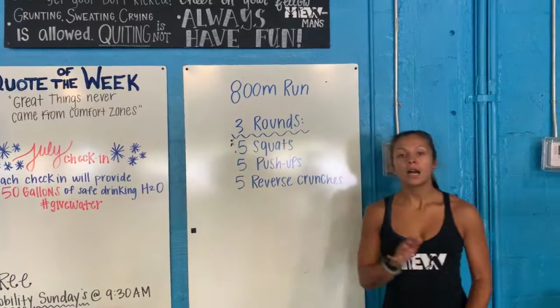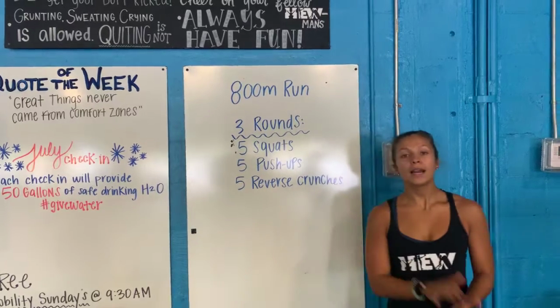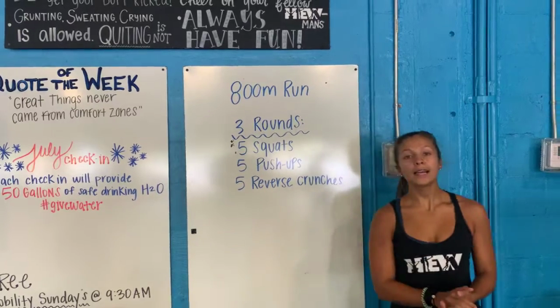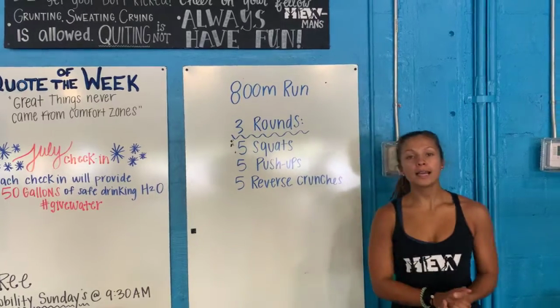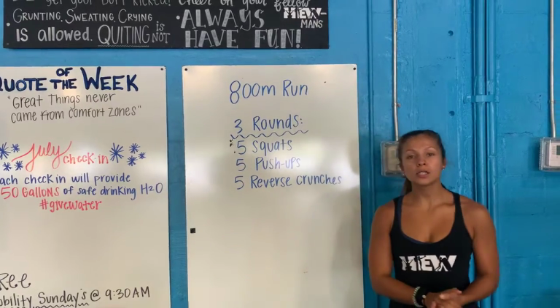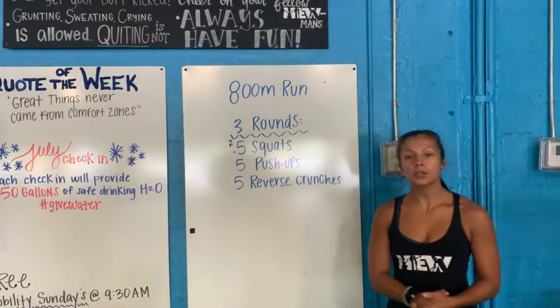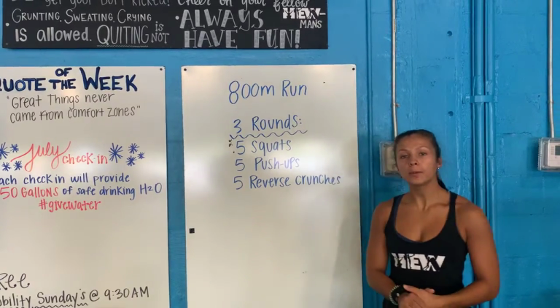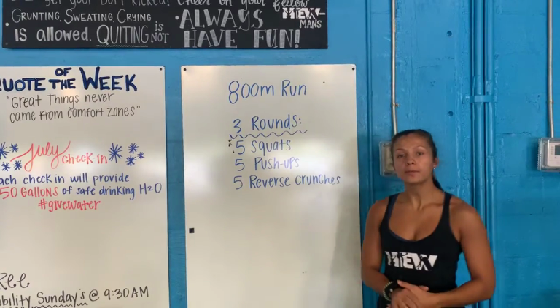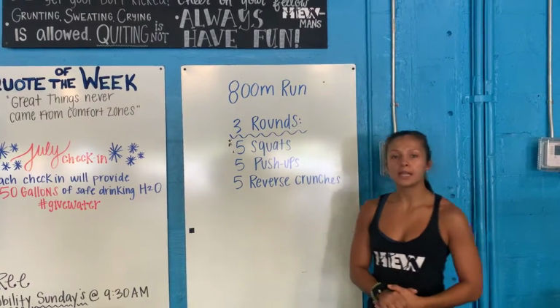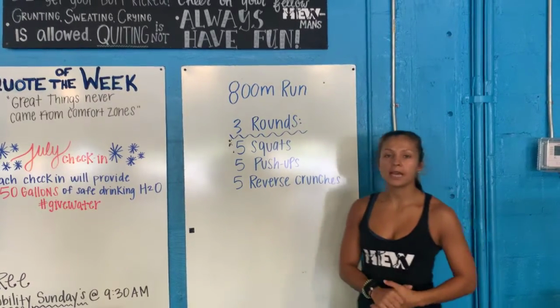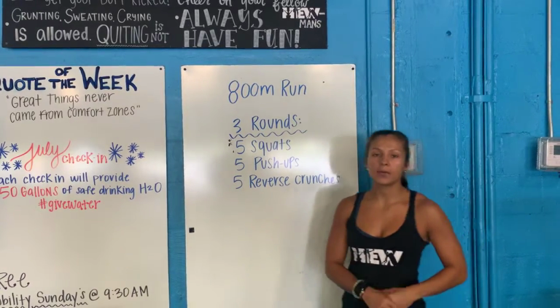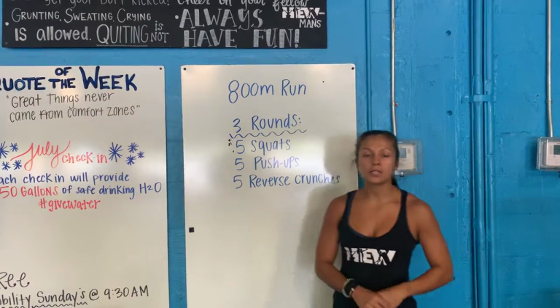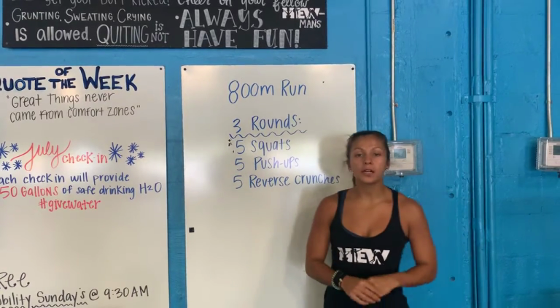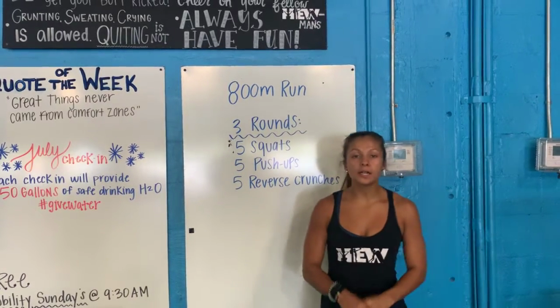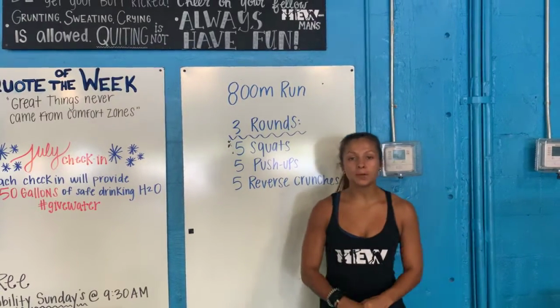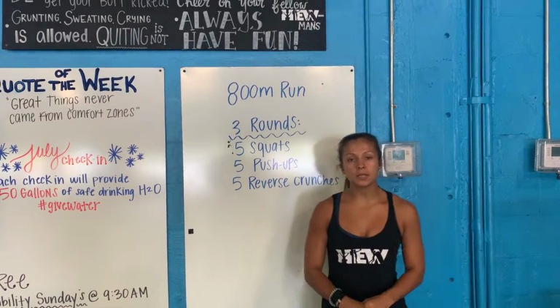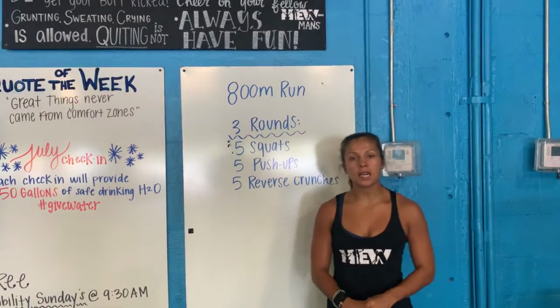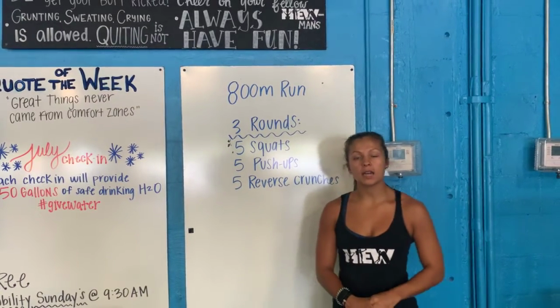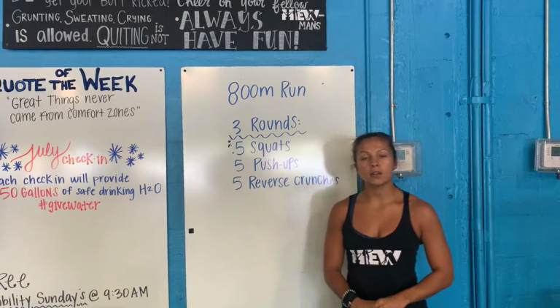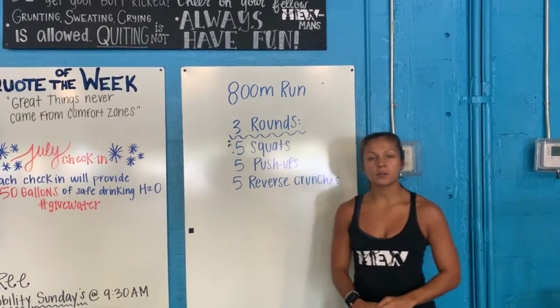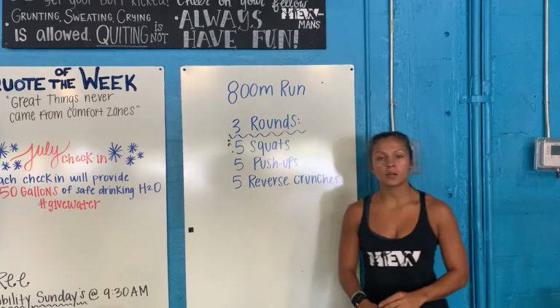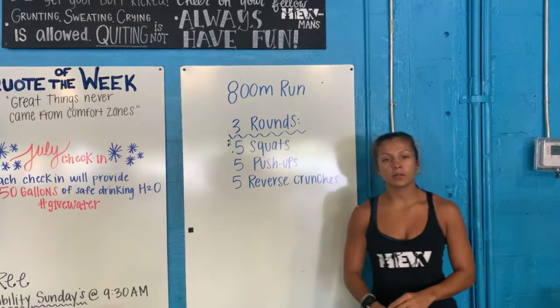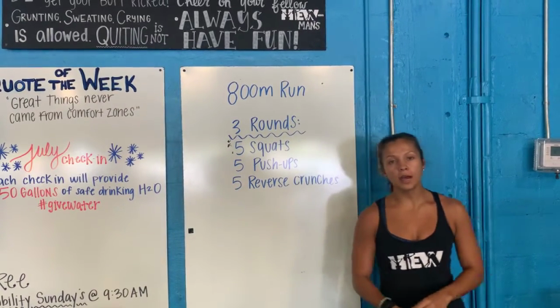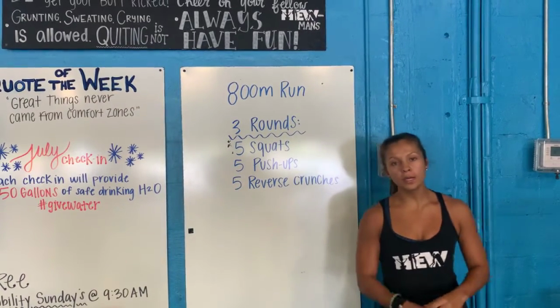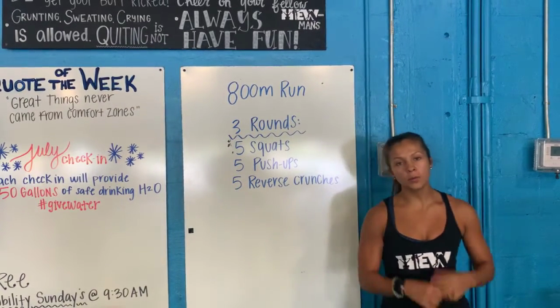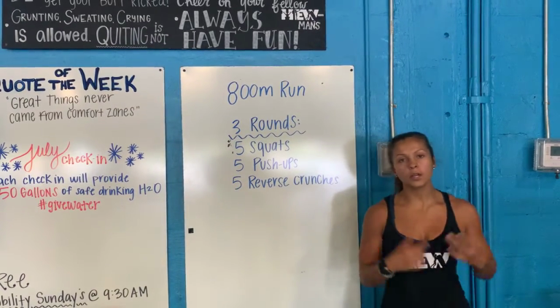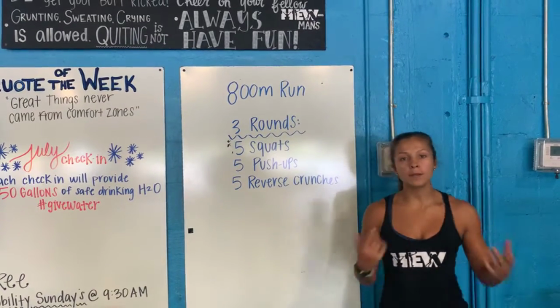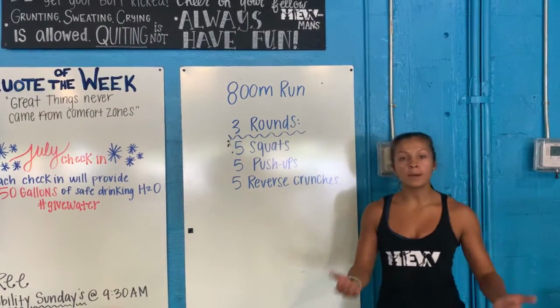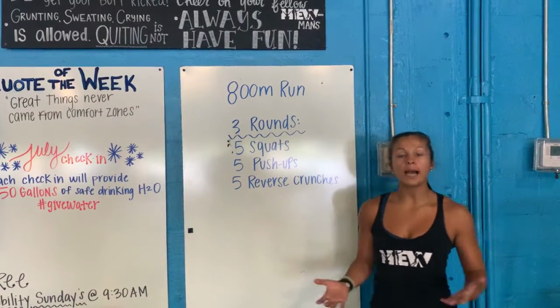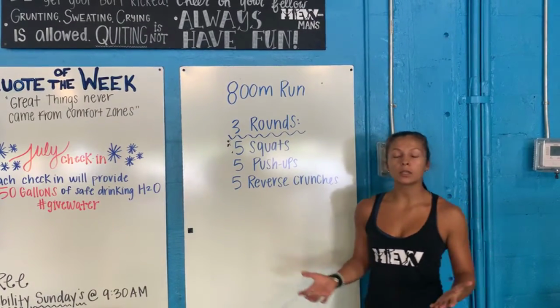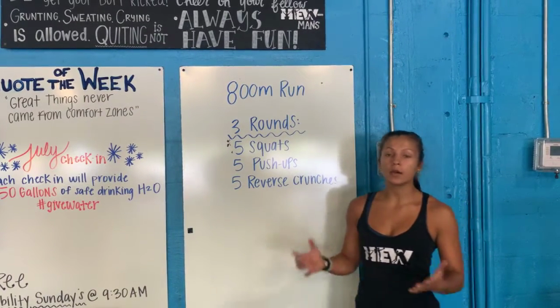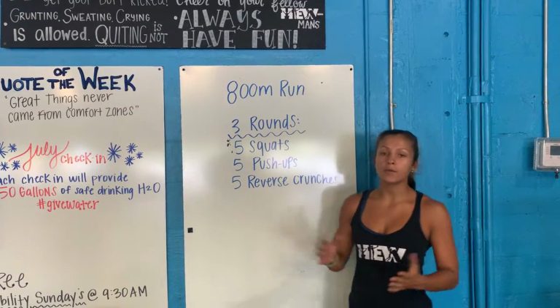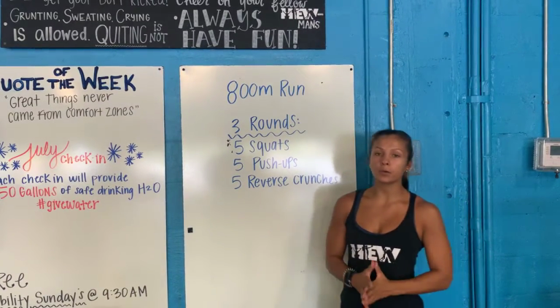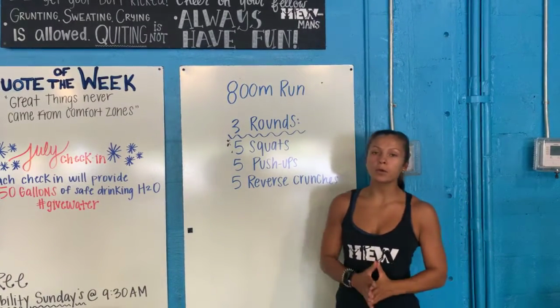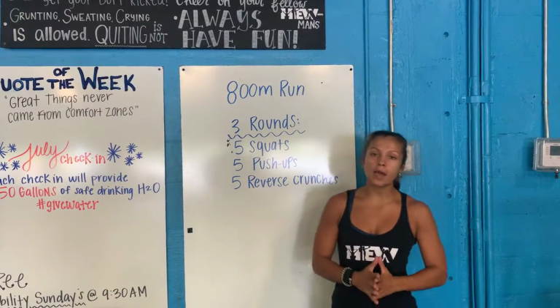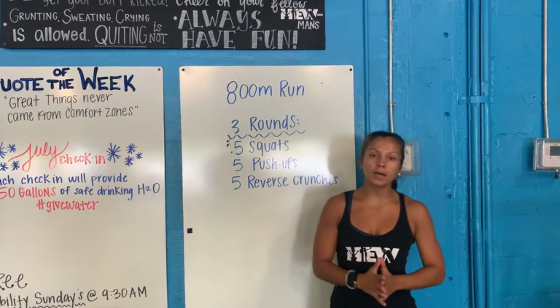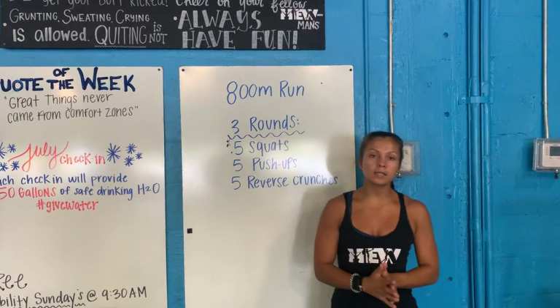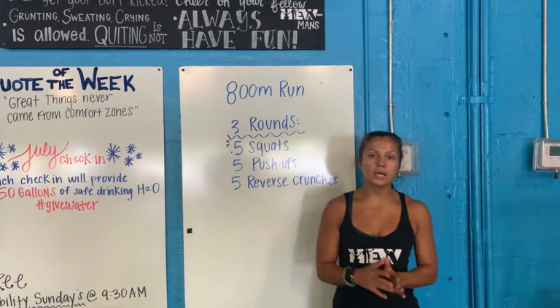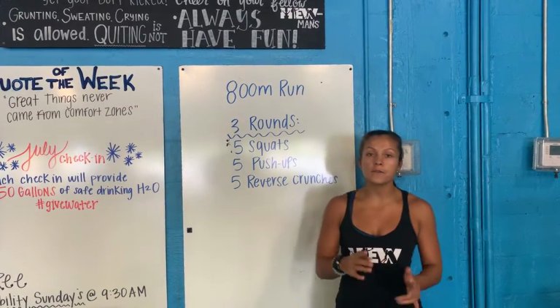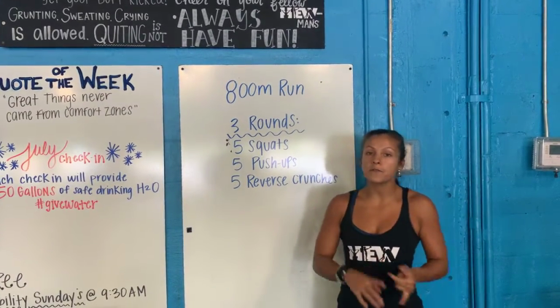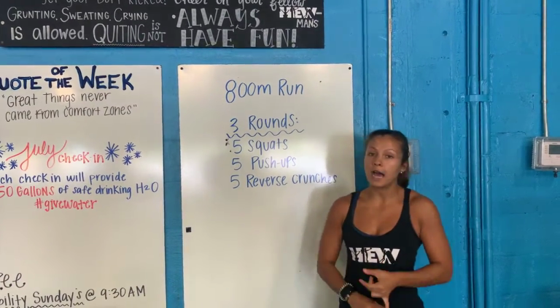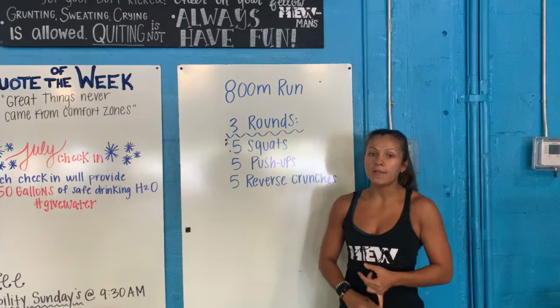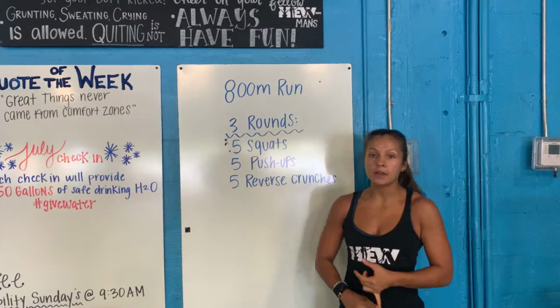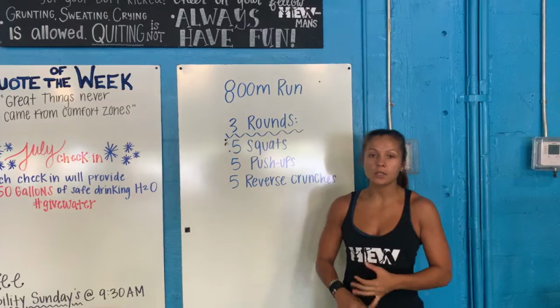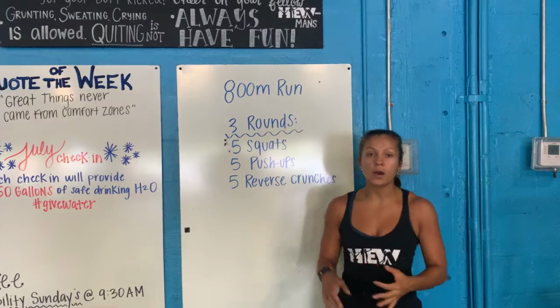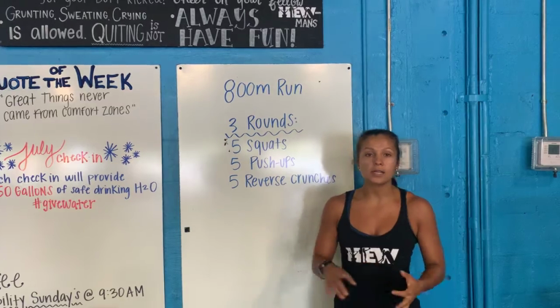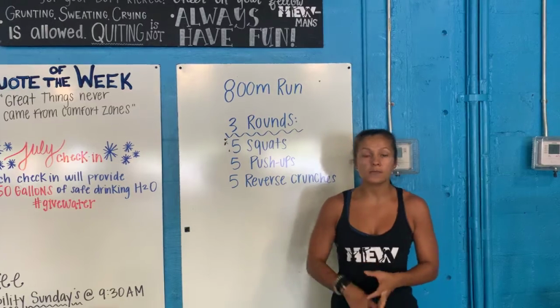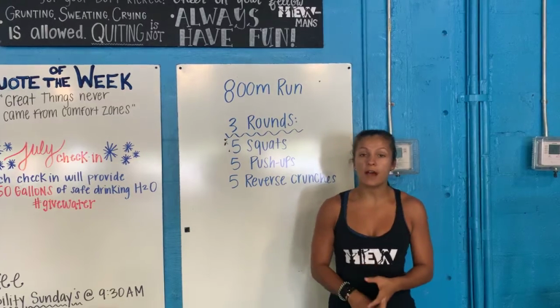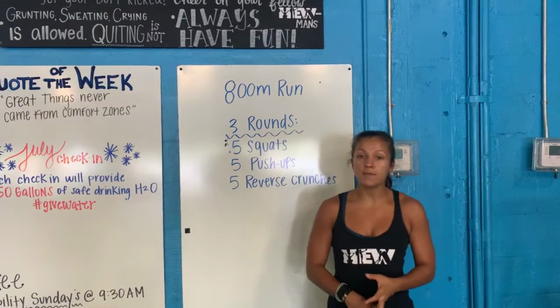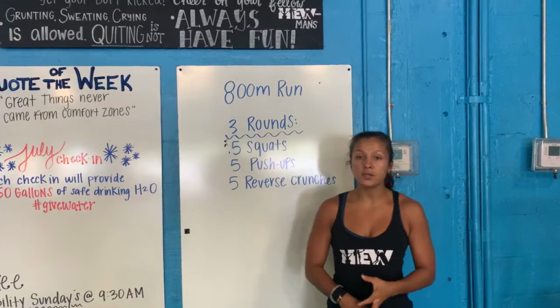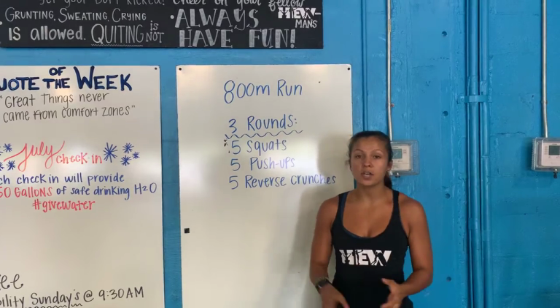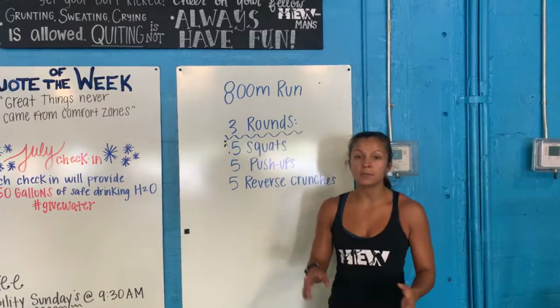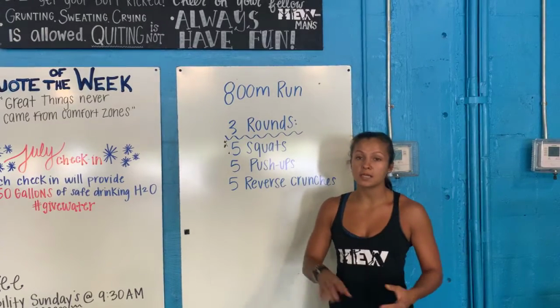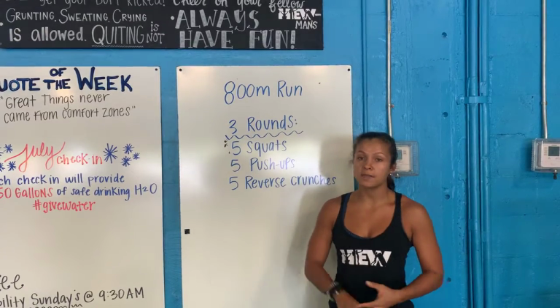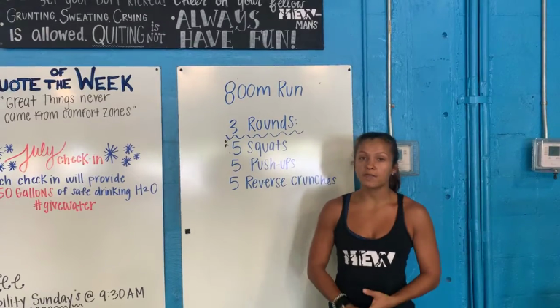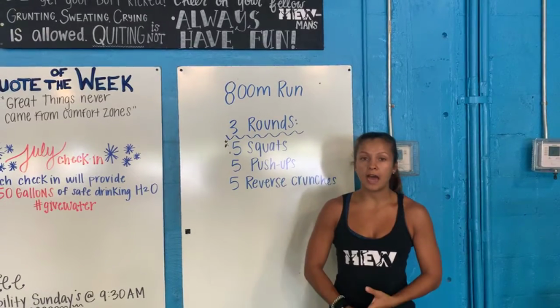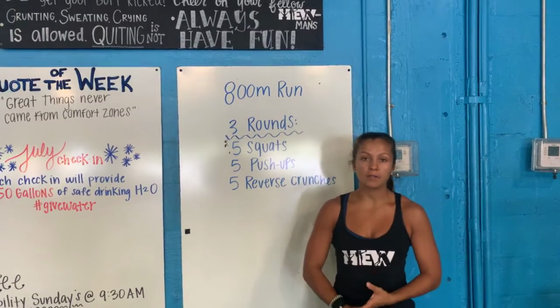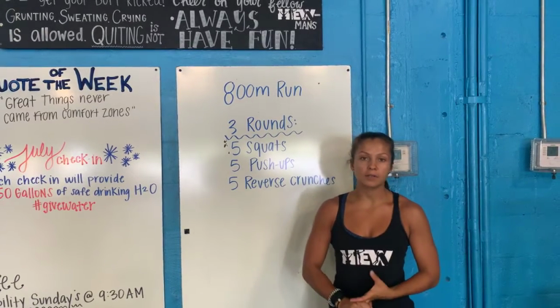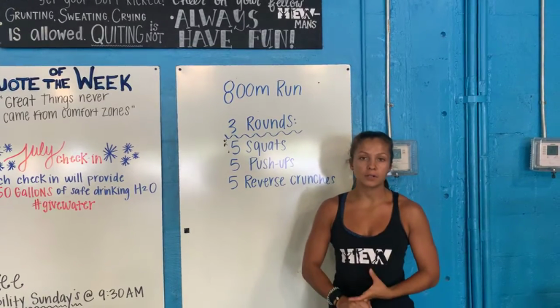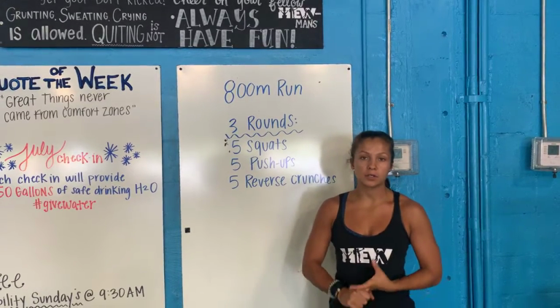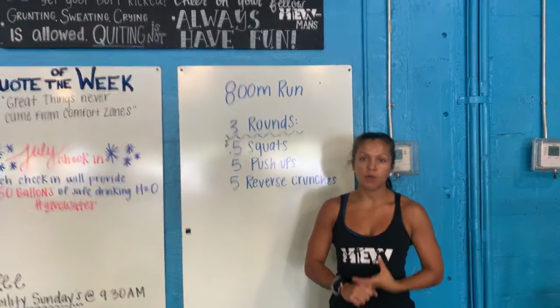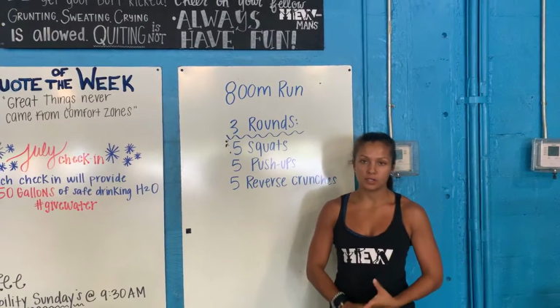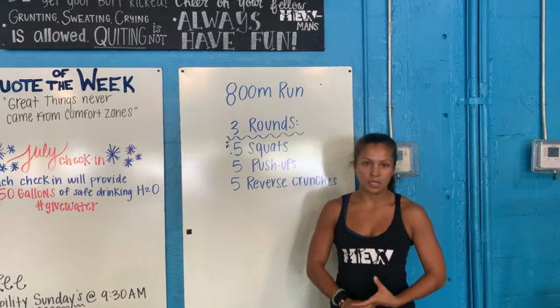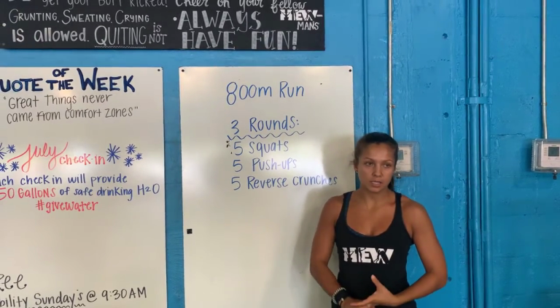Alright guys, welcome today. We're starting off with an 800 meter run. When you come back, you have three rounds of five air squats, five push-ups, and then five reverse crunches.